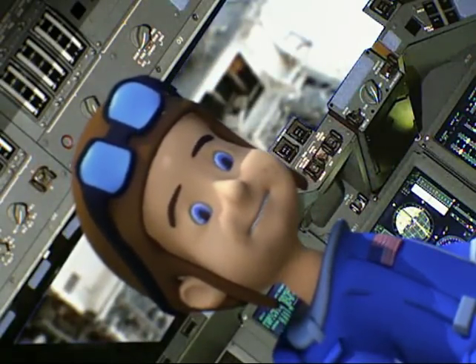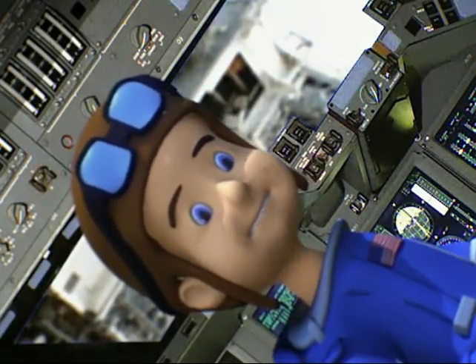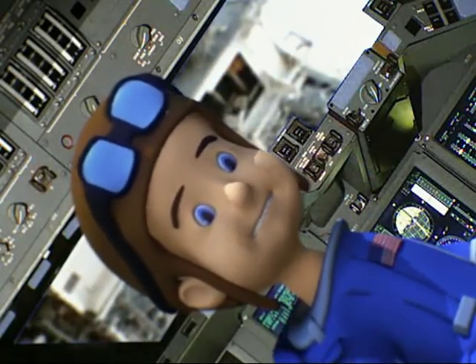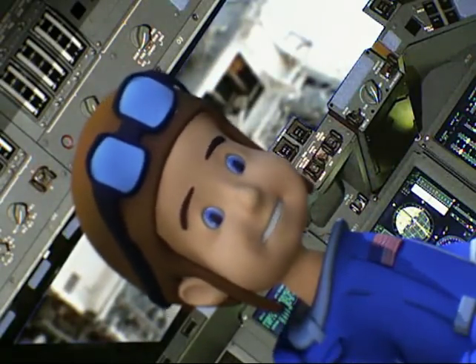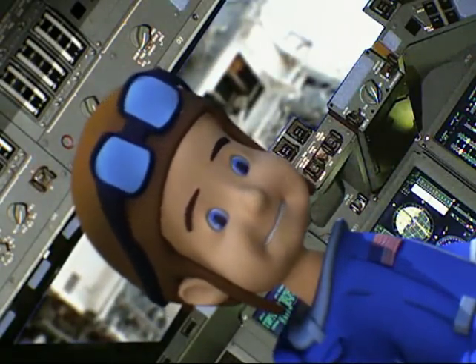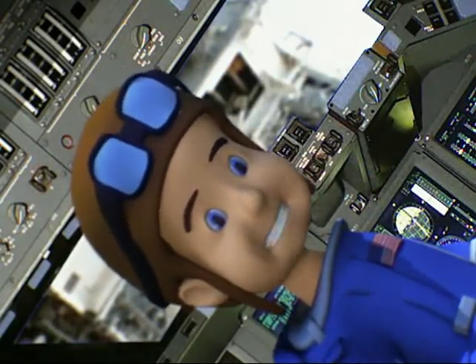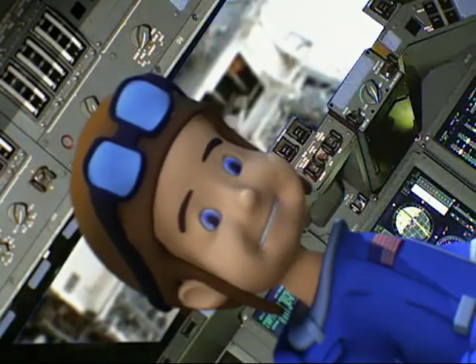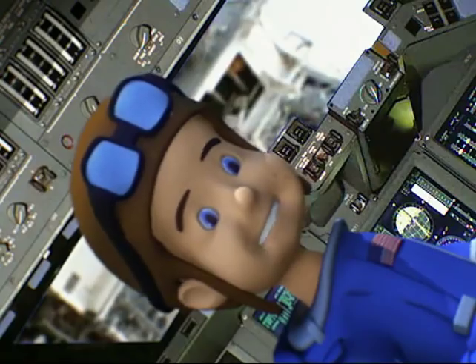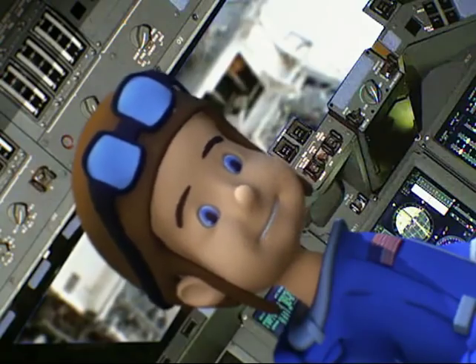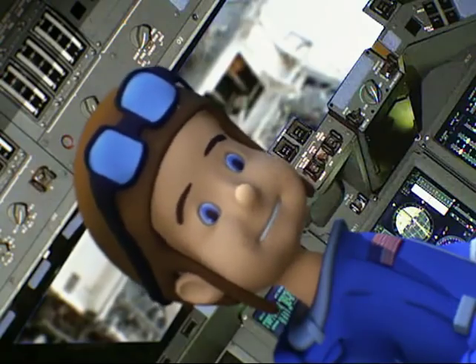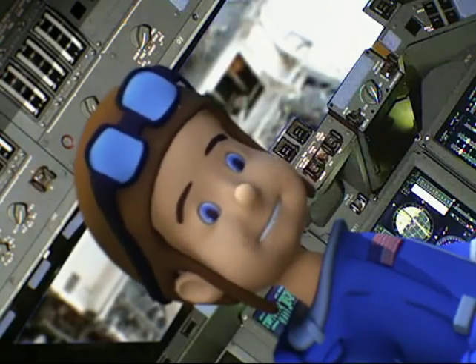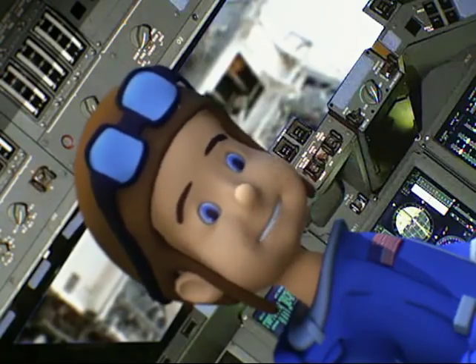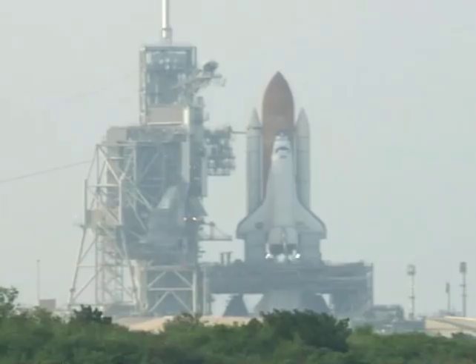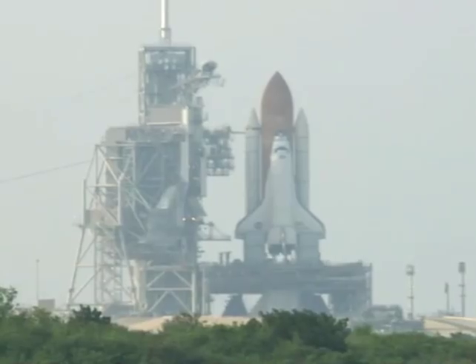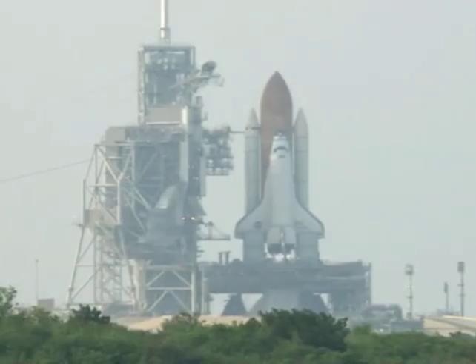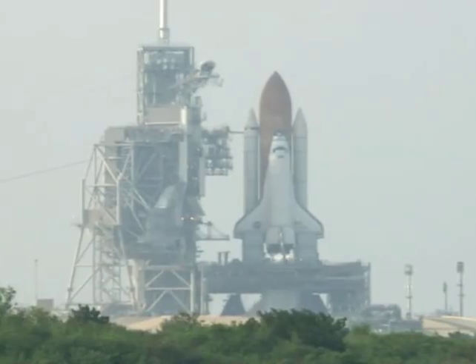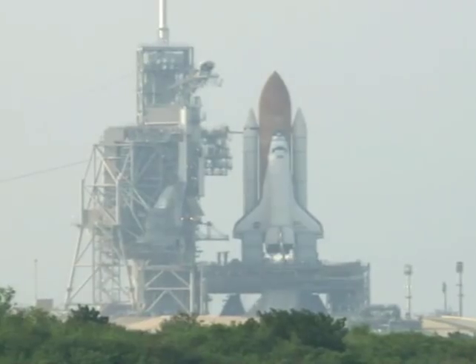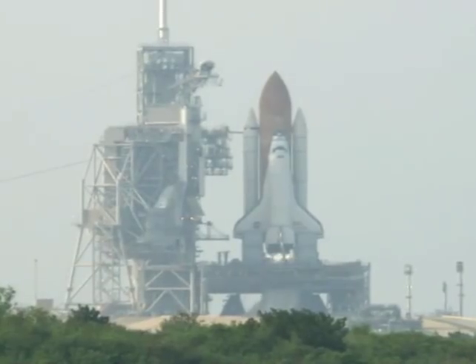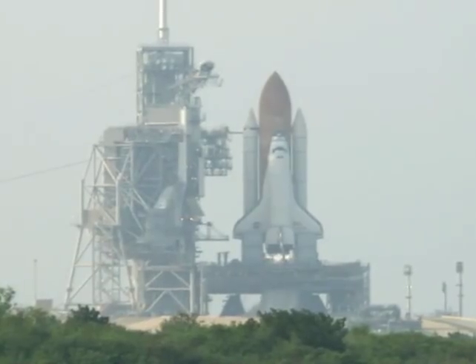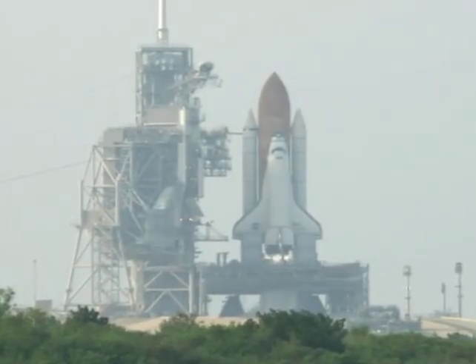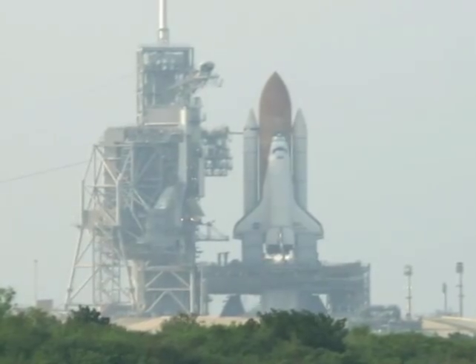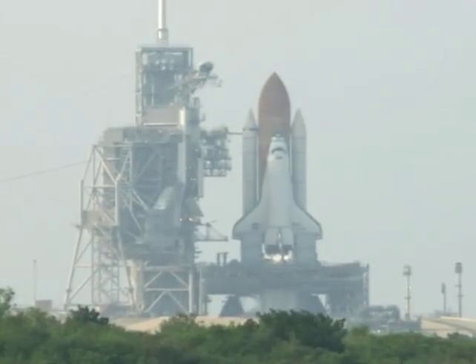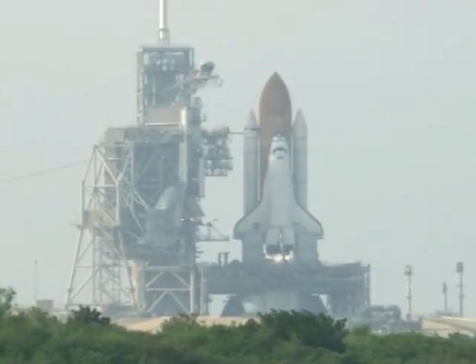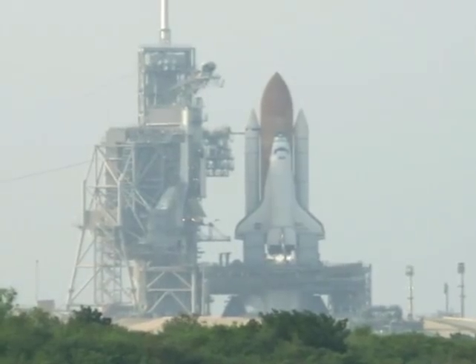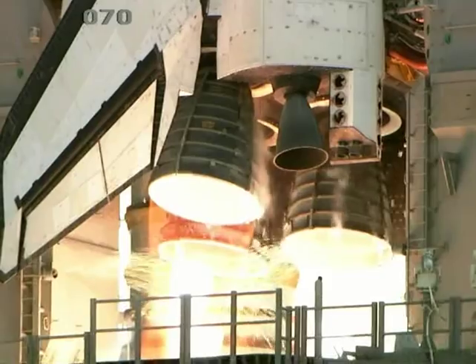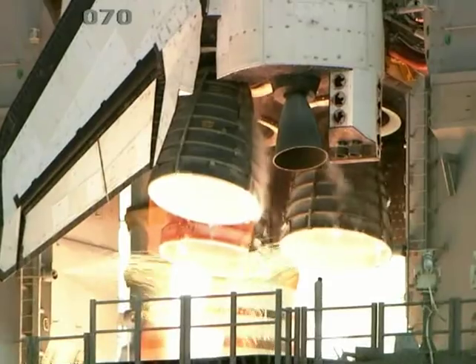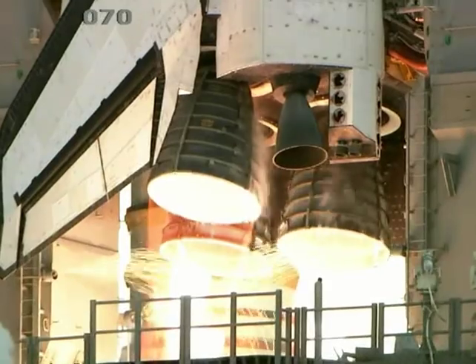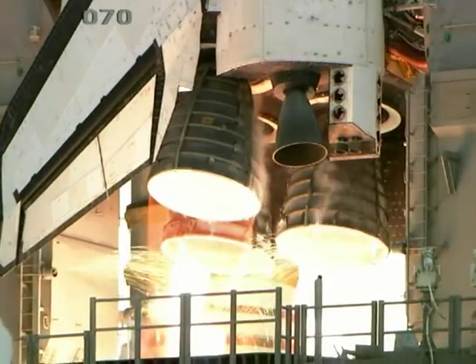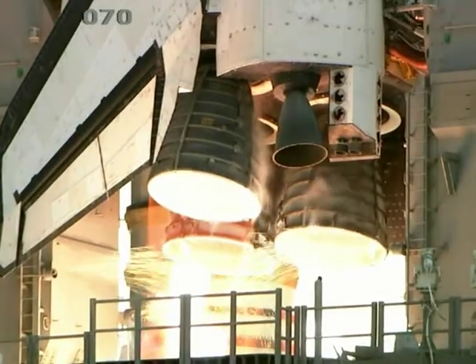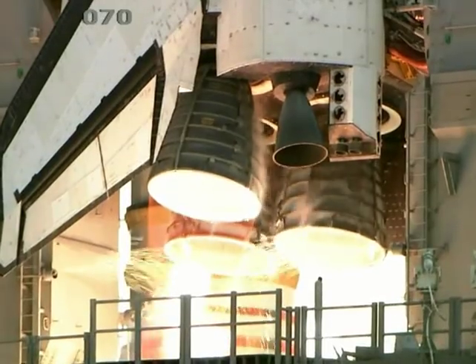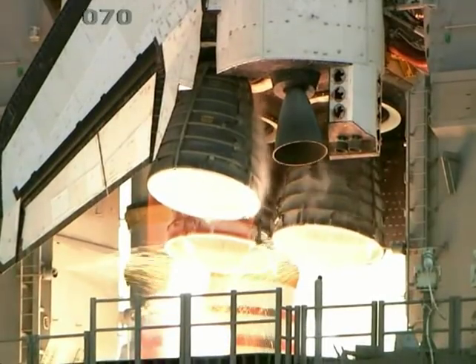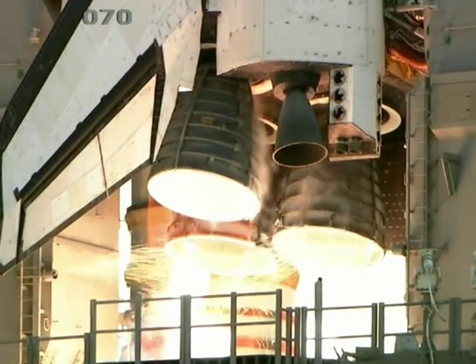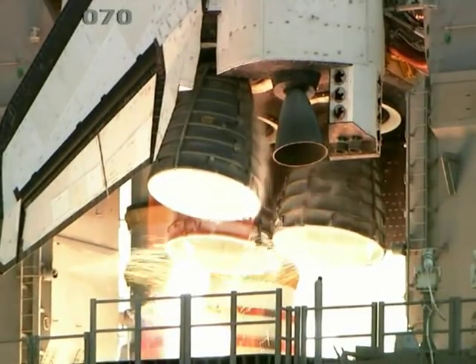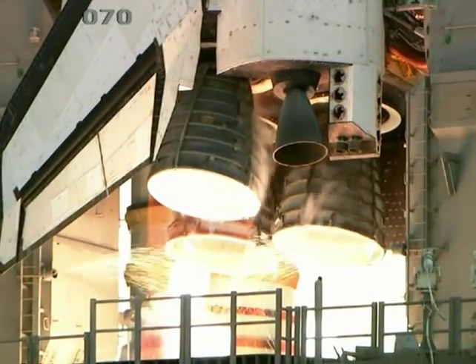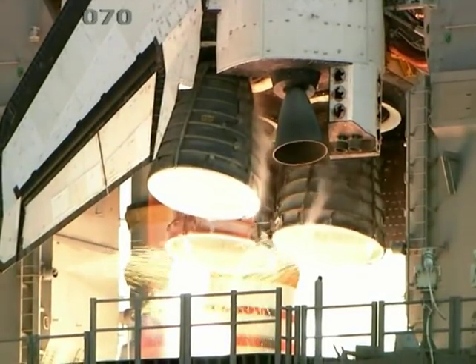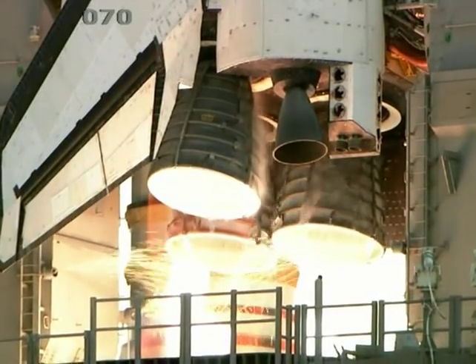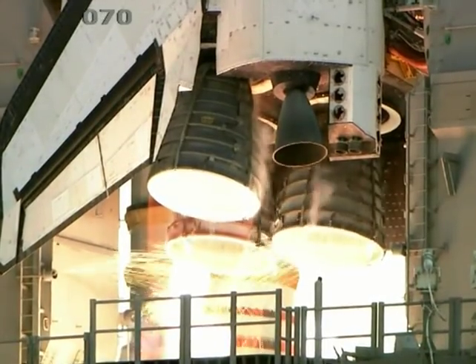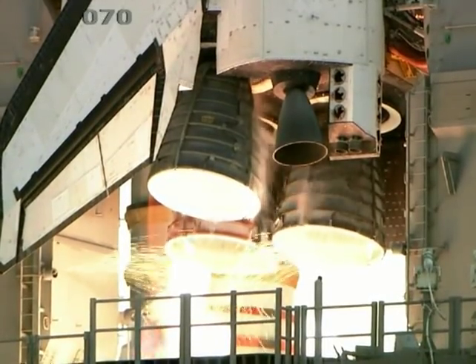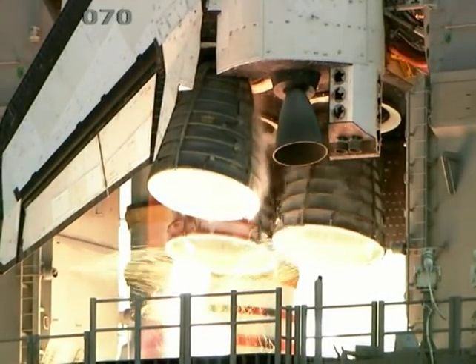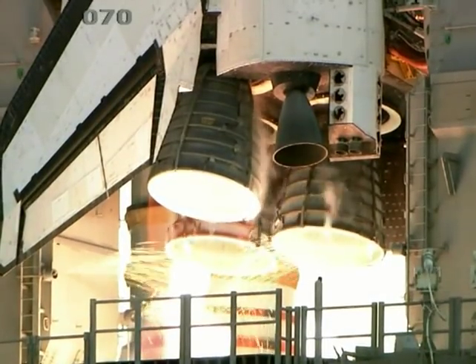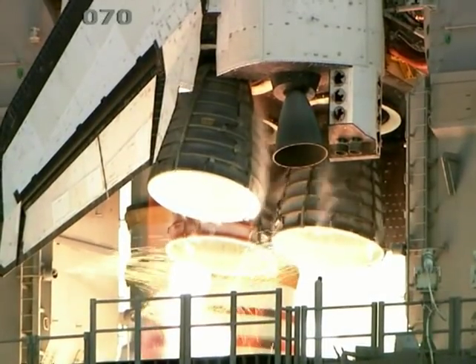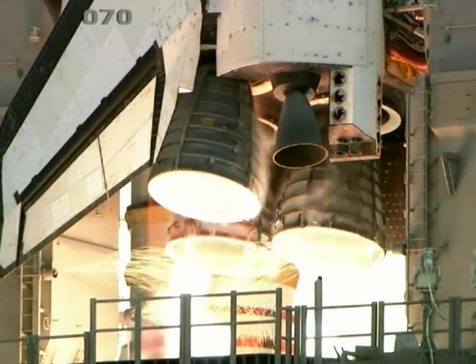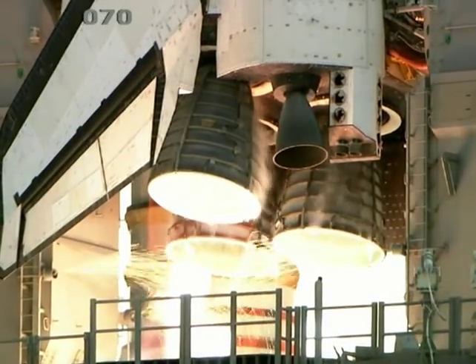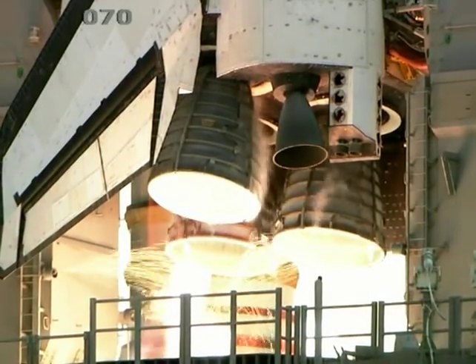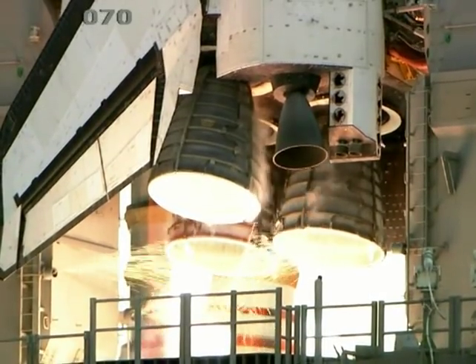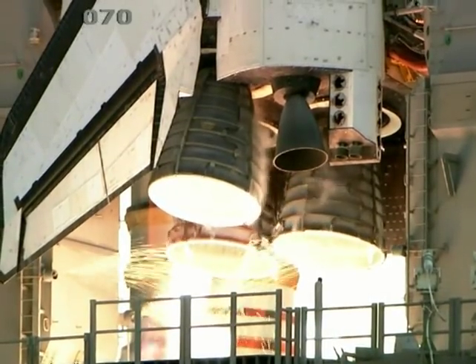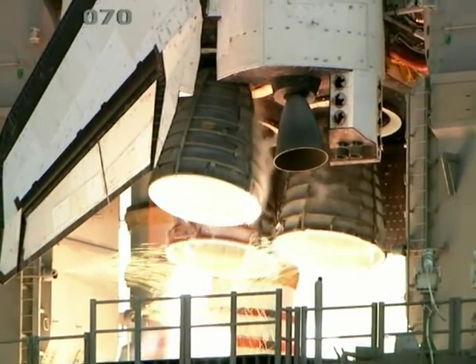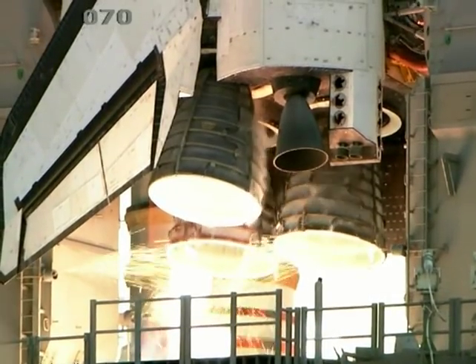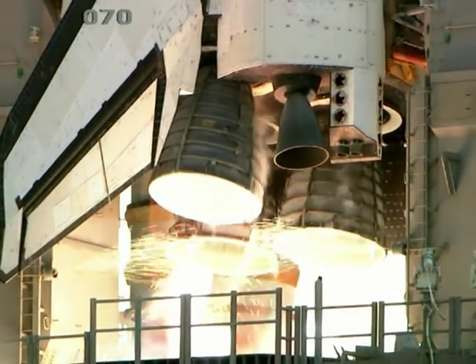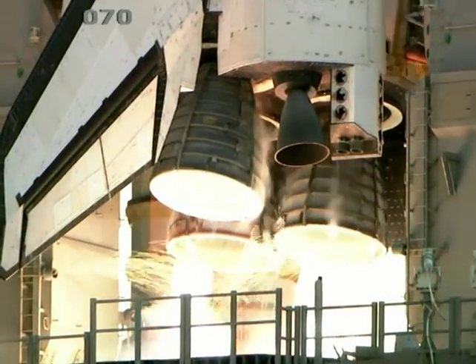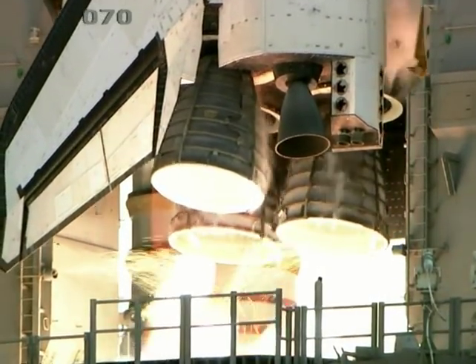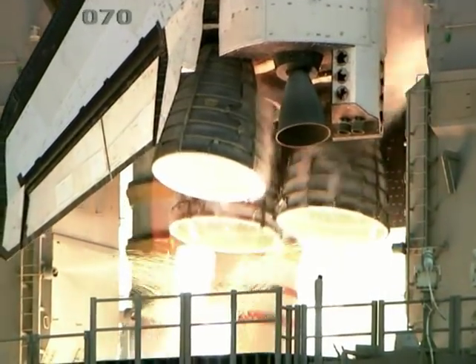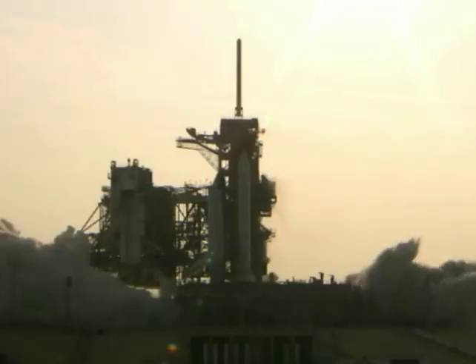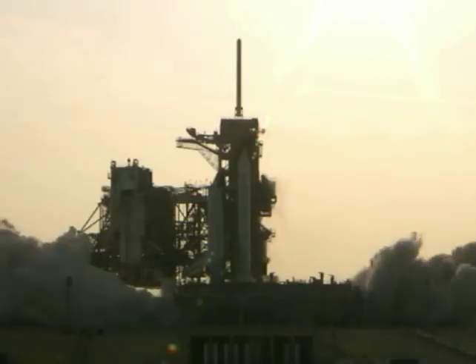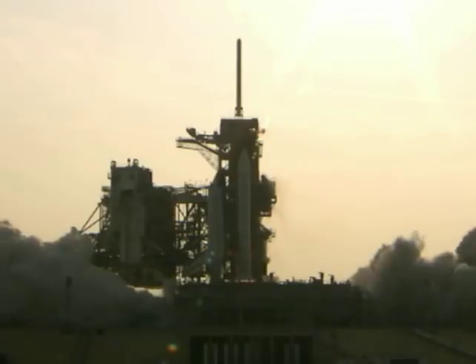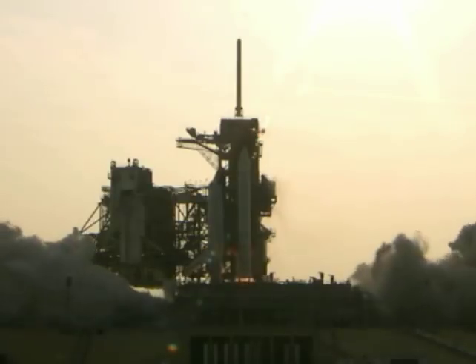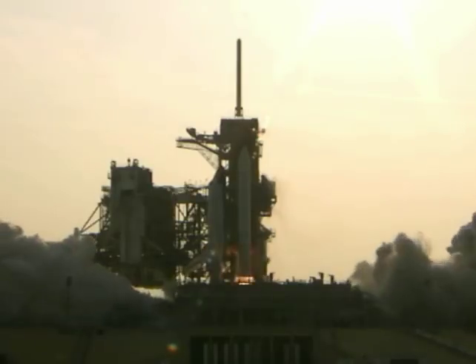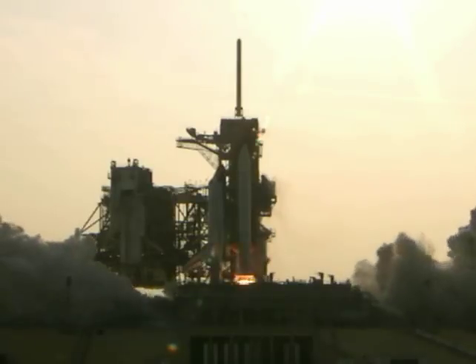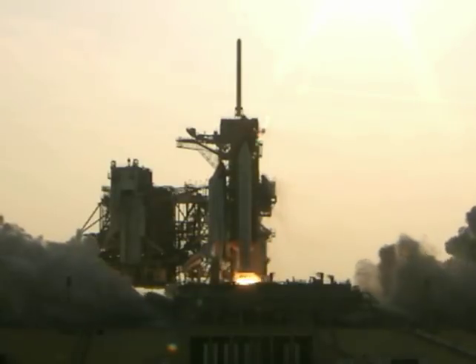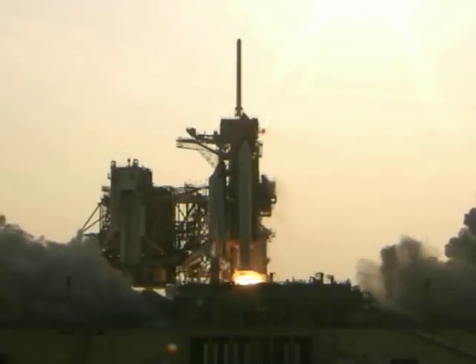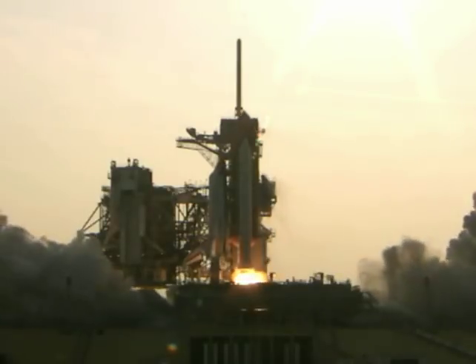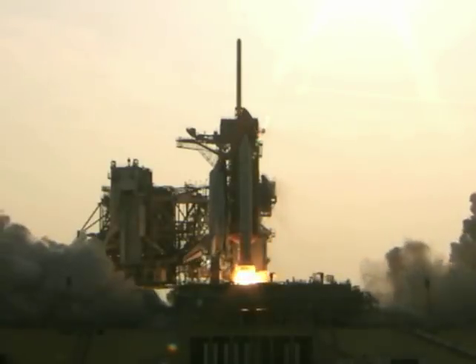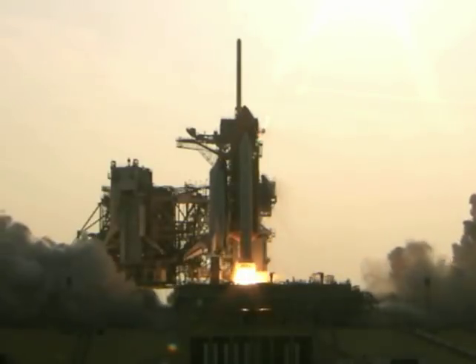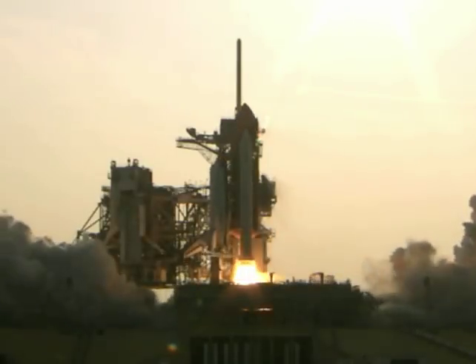Safety is our number one priority. Get ready! Four, three, two, one, and lift off! Here we go!